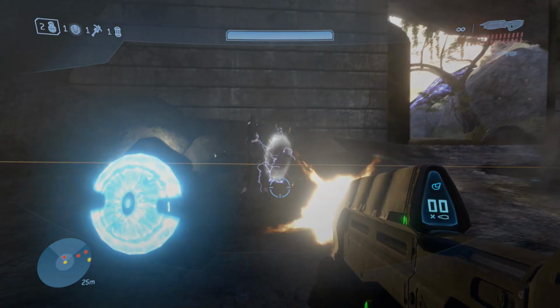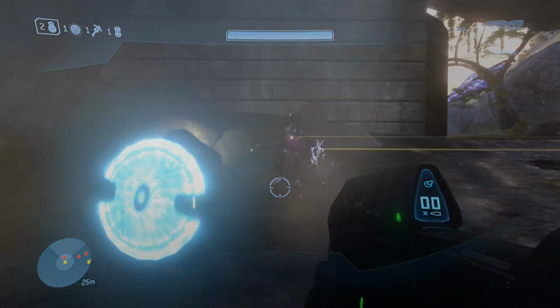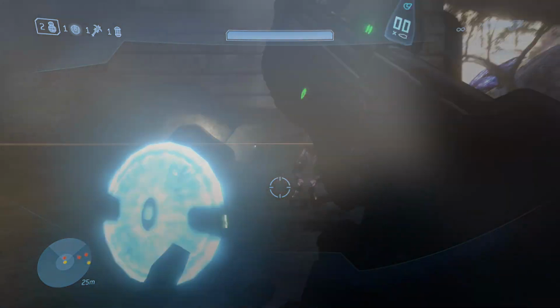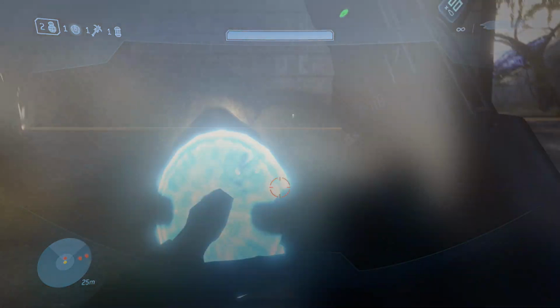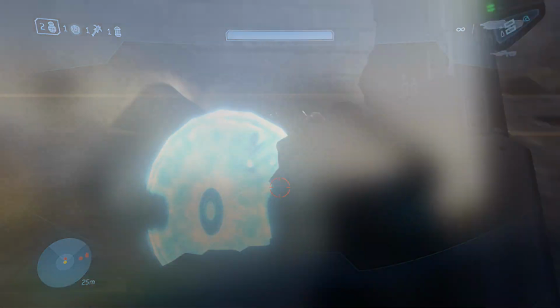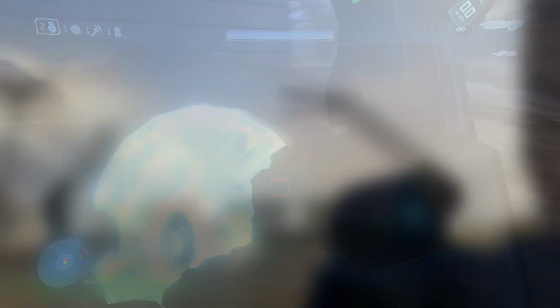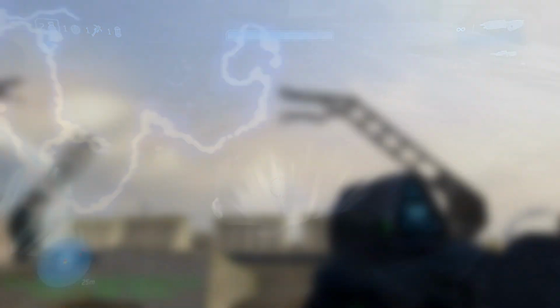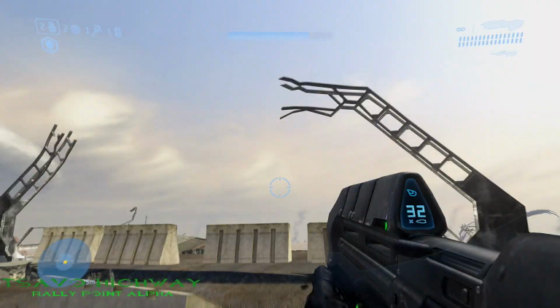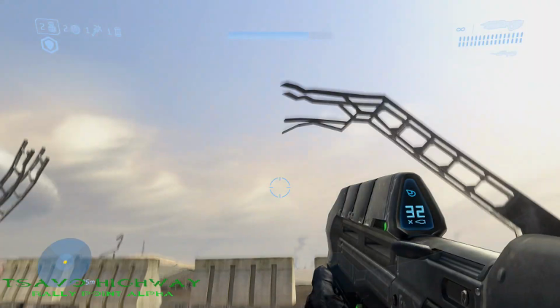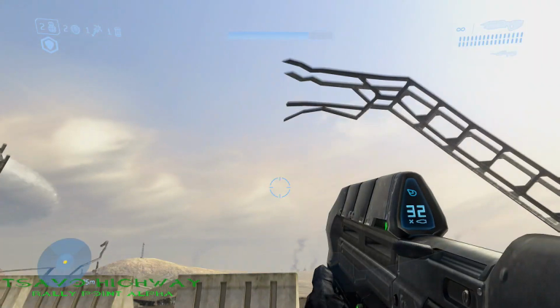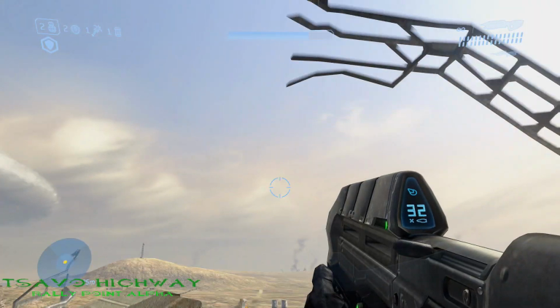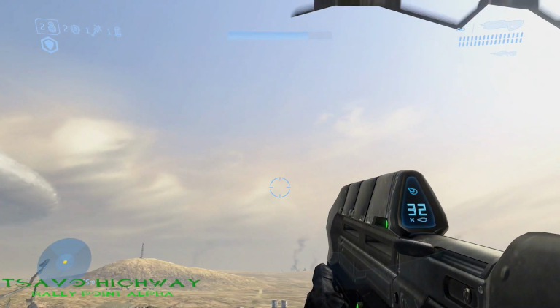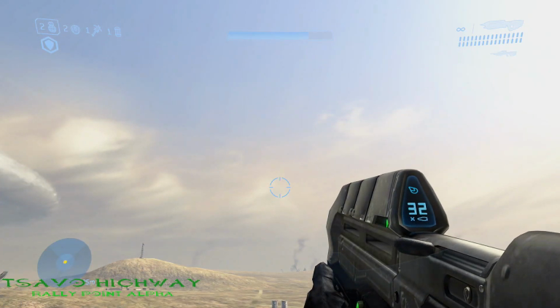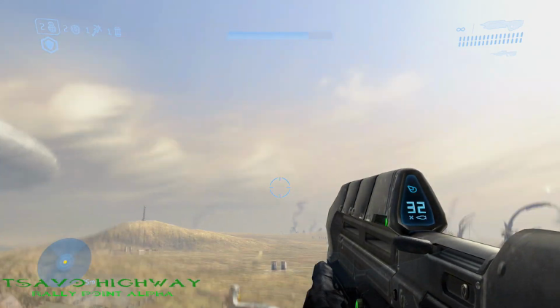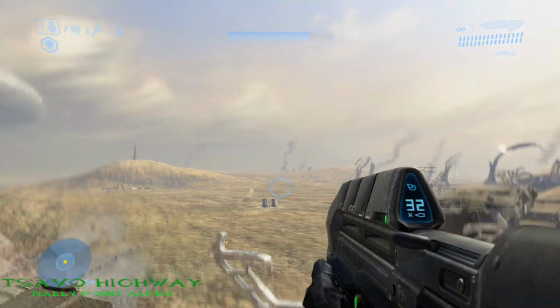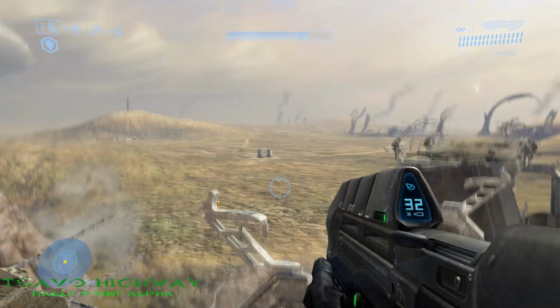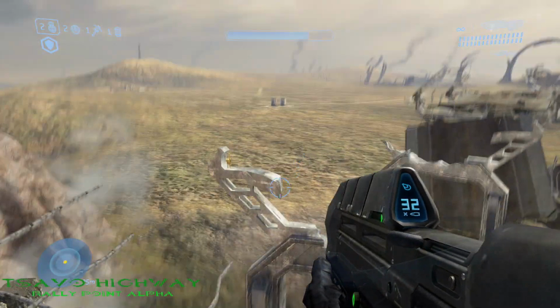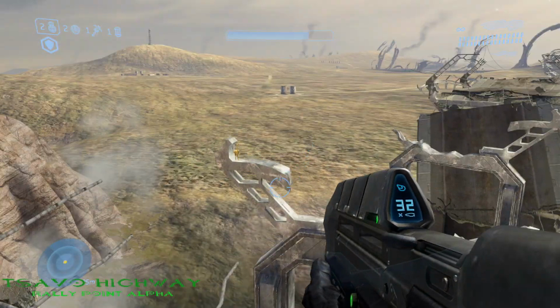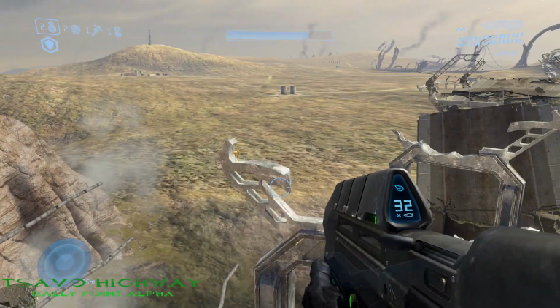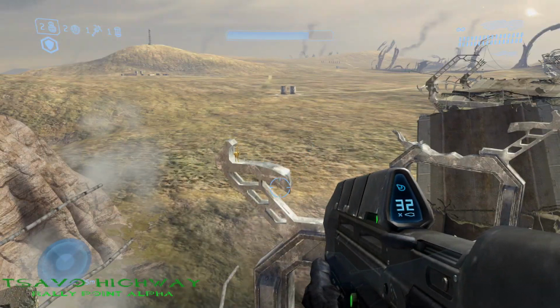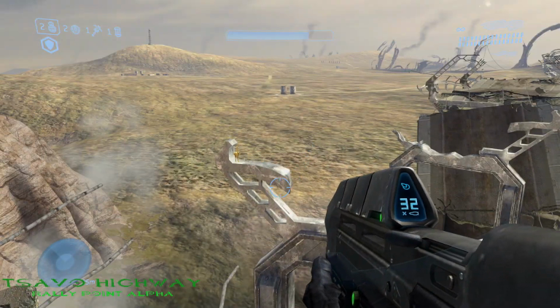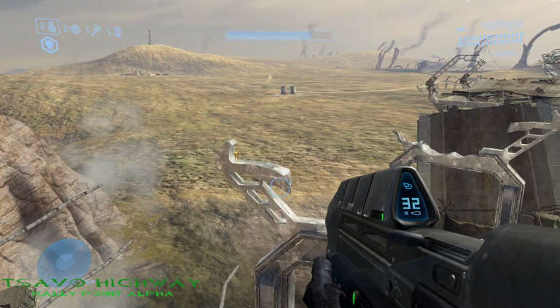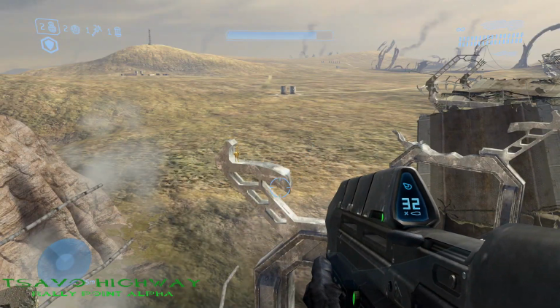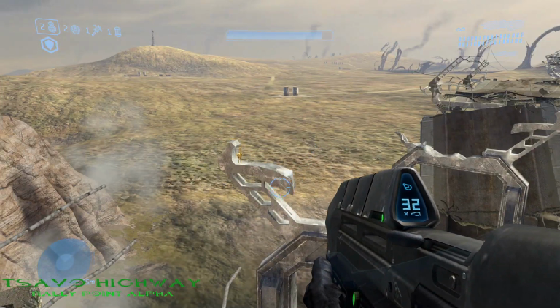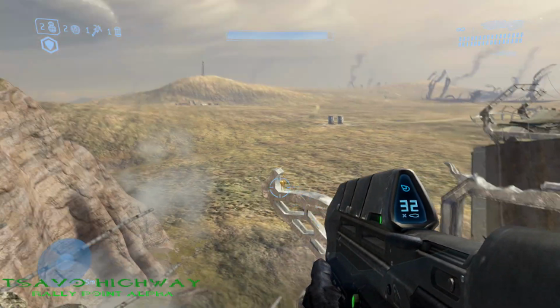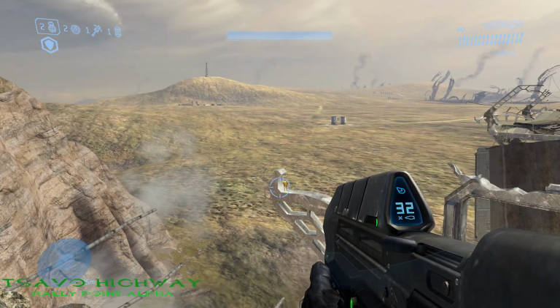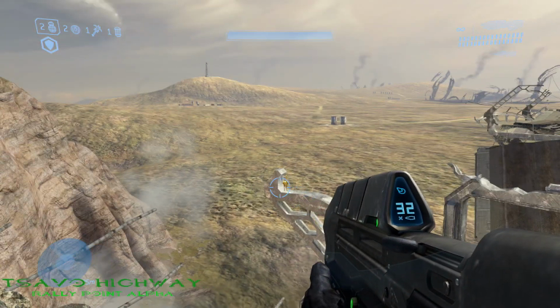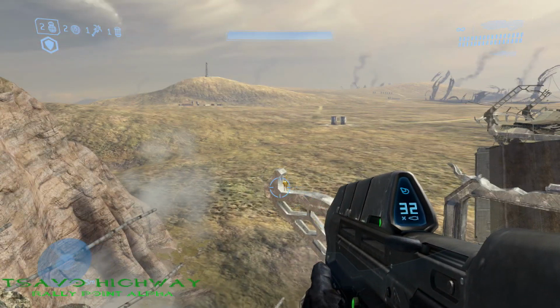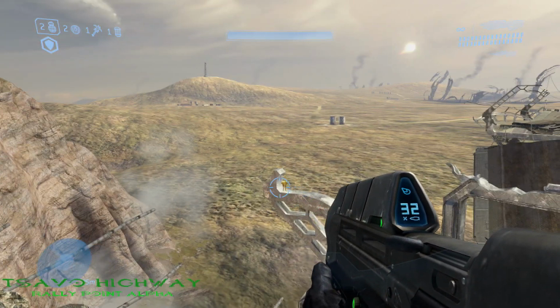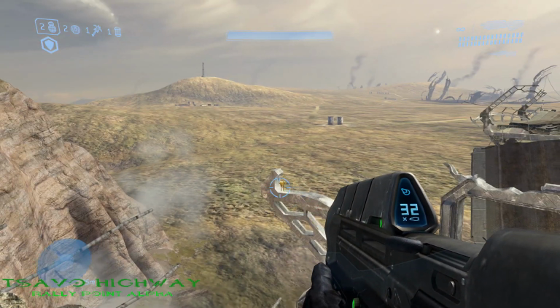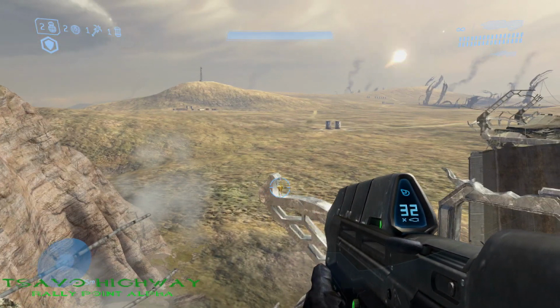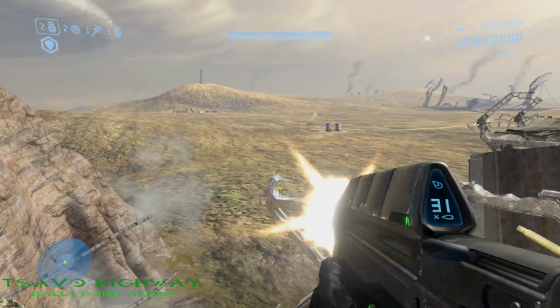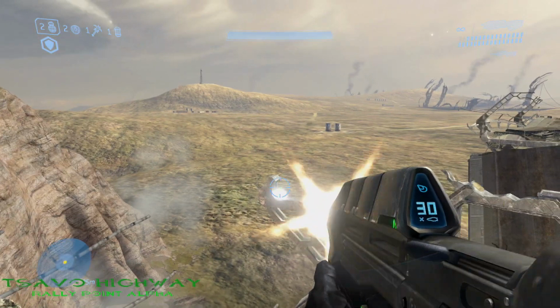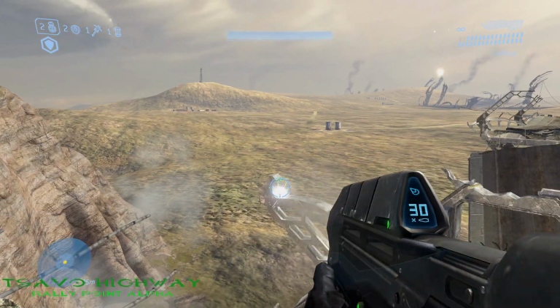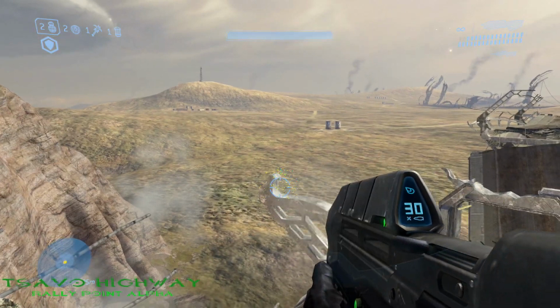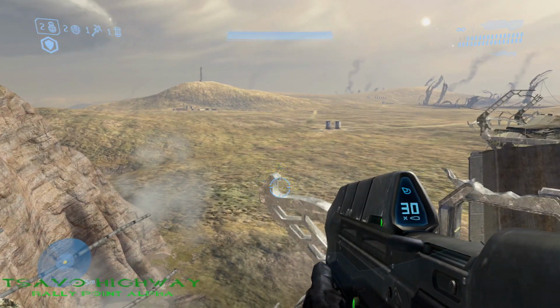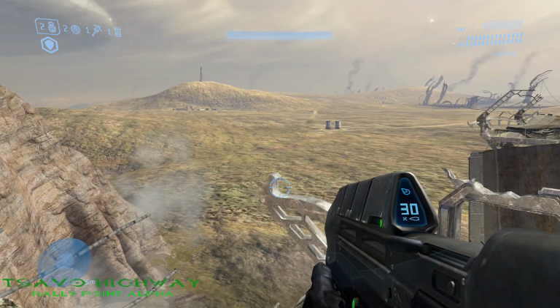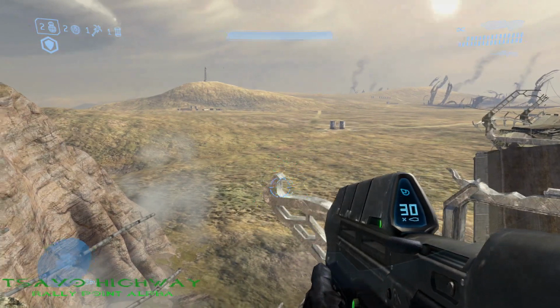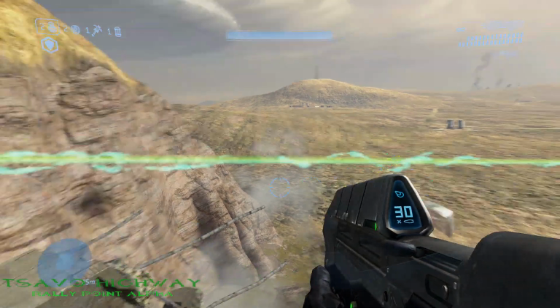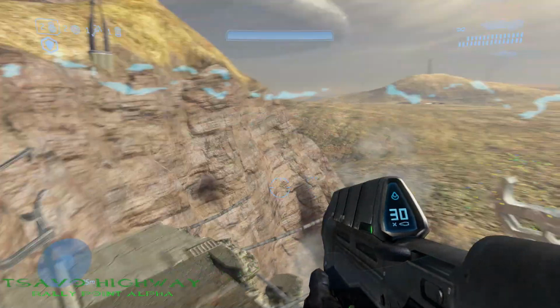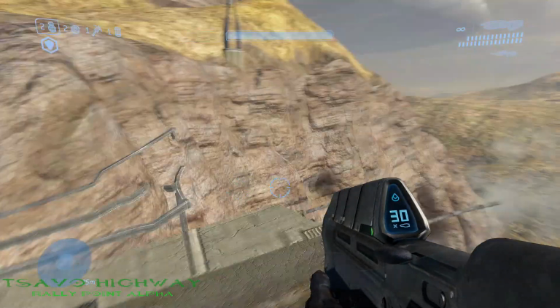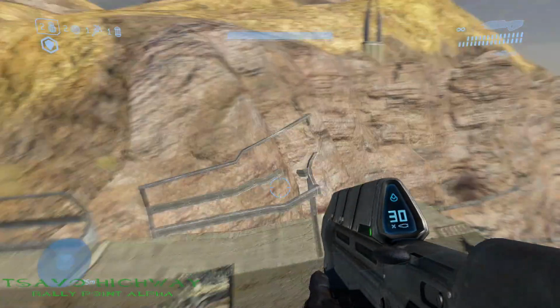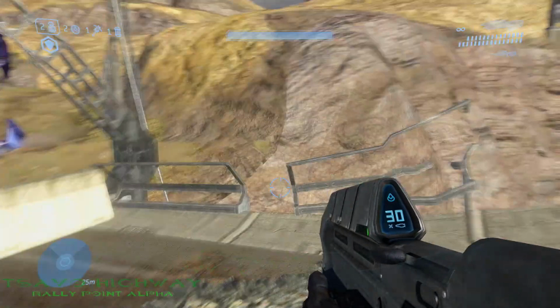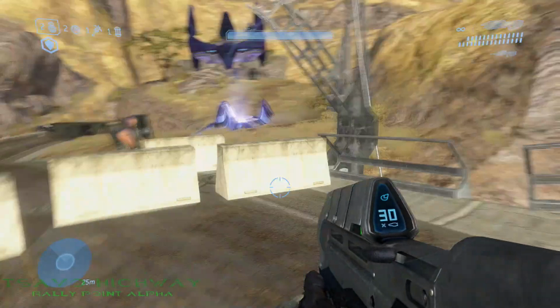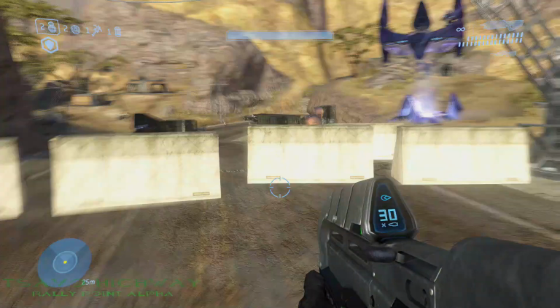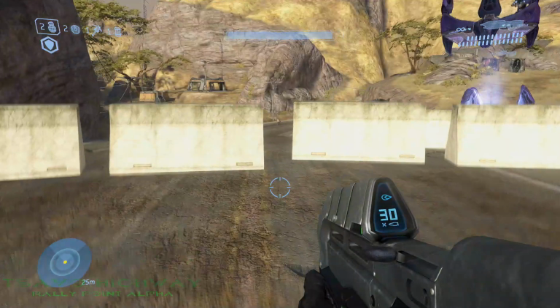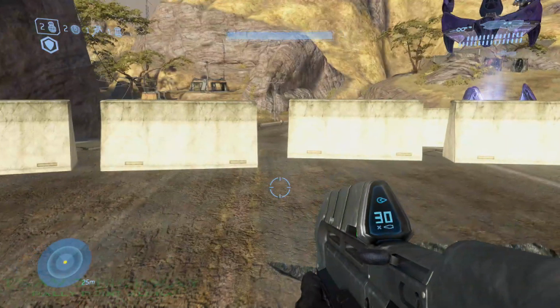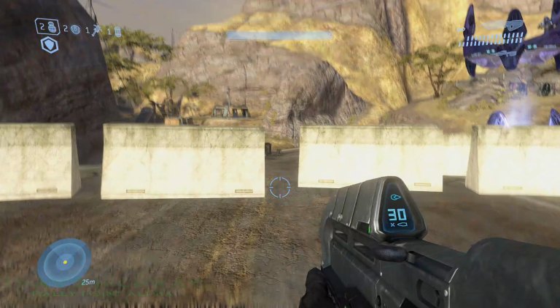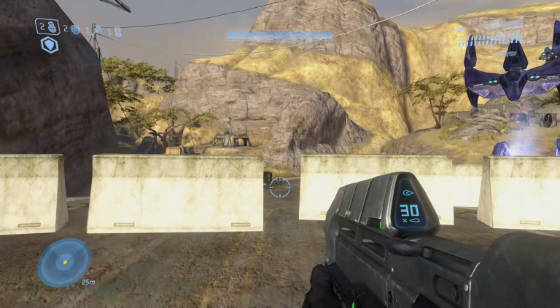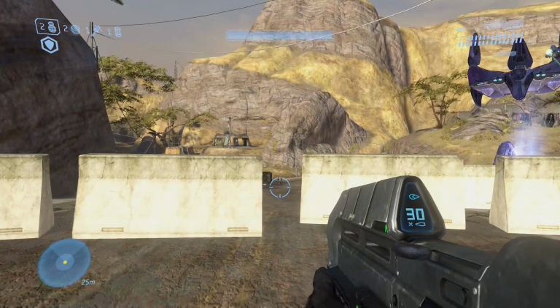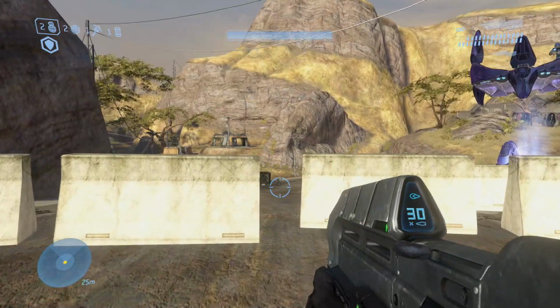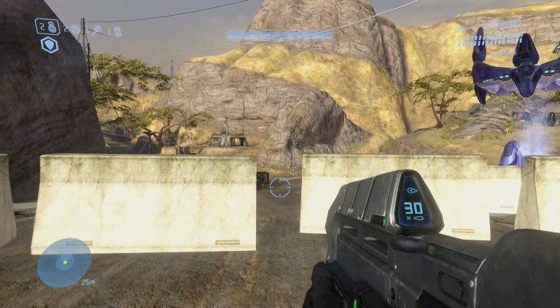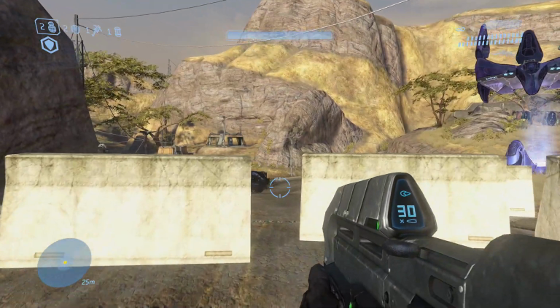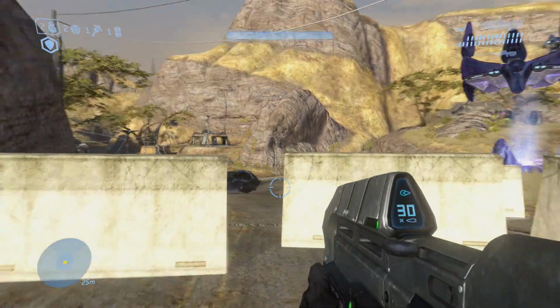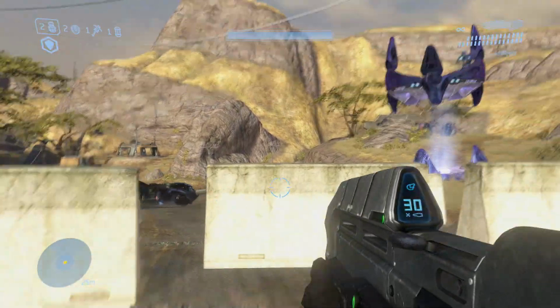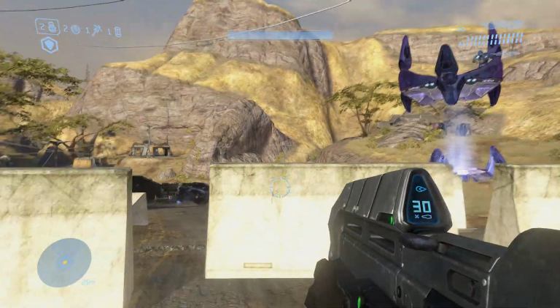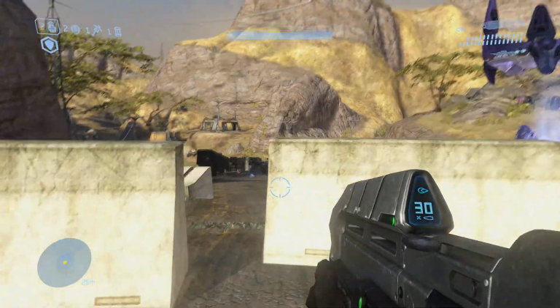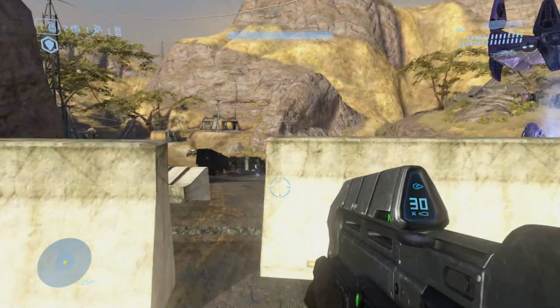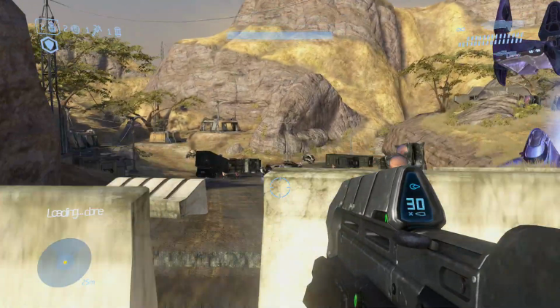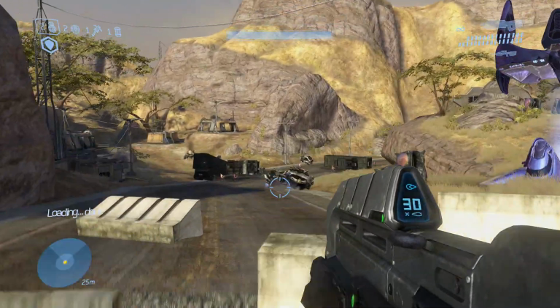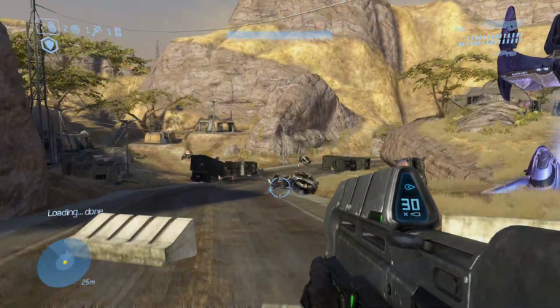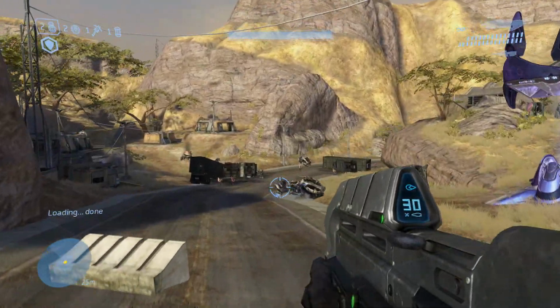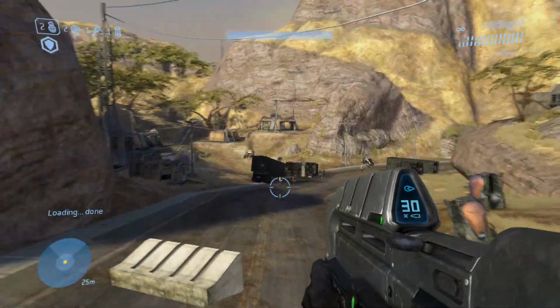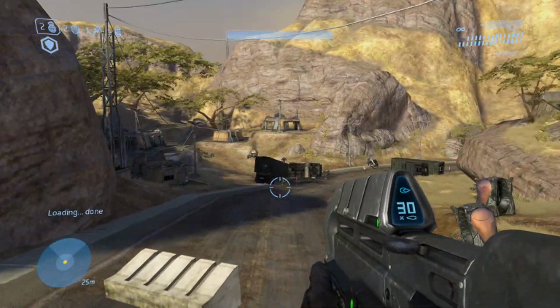The third and final Moa on Tsavo Highway is located at the area where you encounter the choppers for the first time. You'll see it right there at the destroyed bridge.